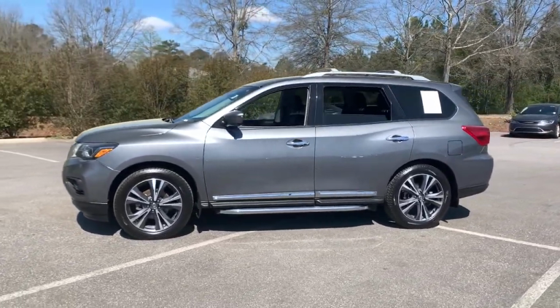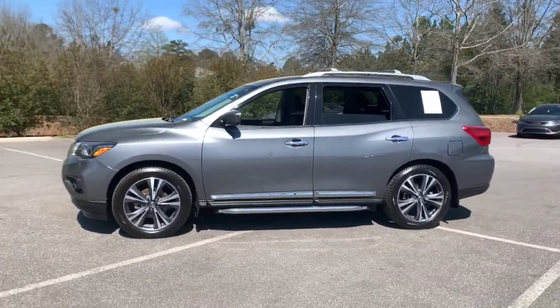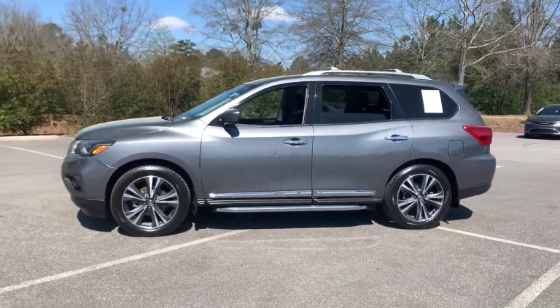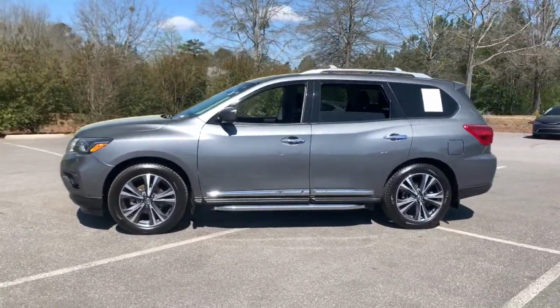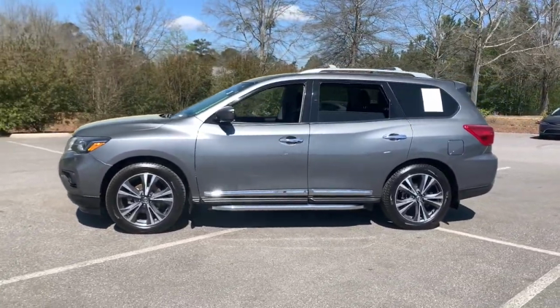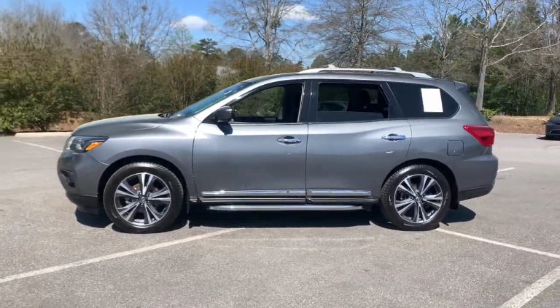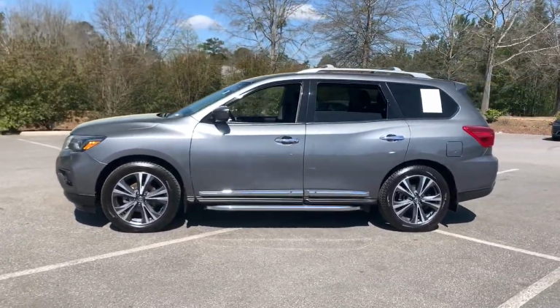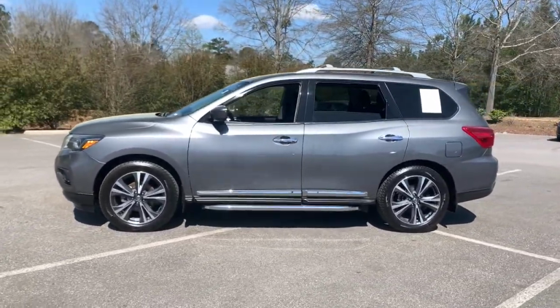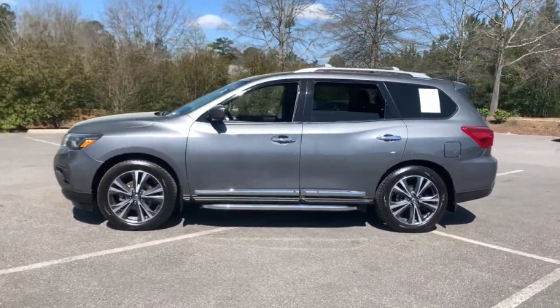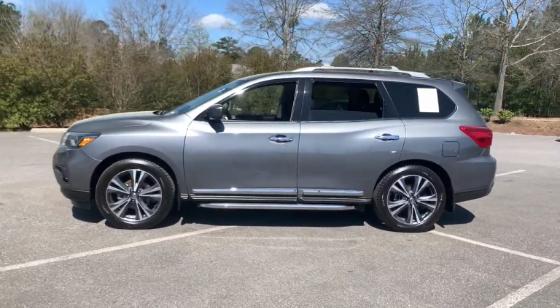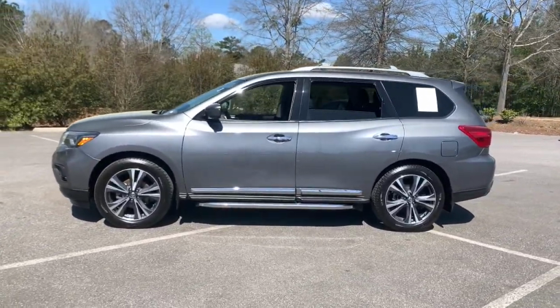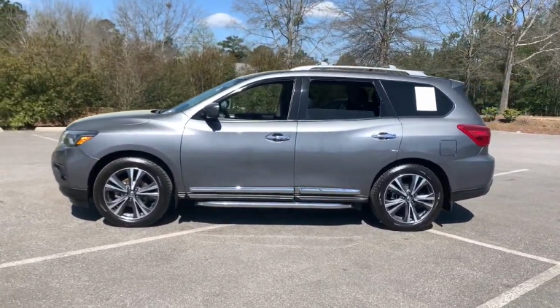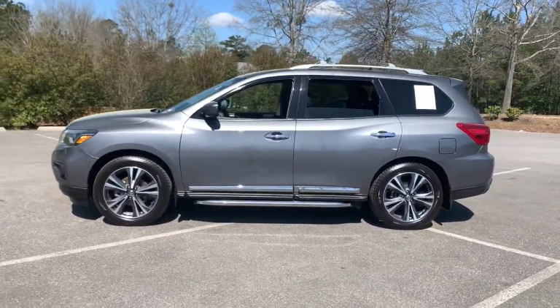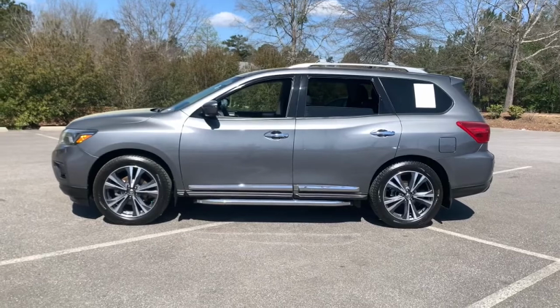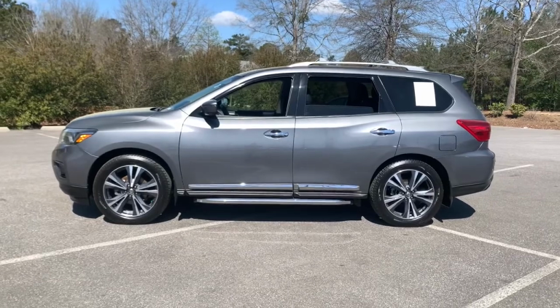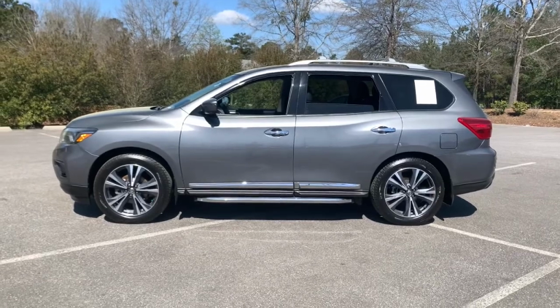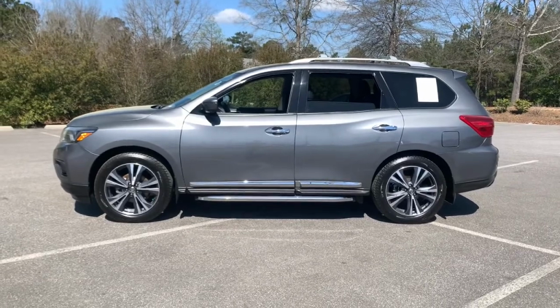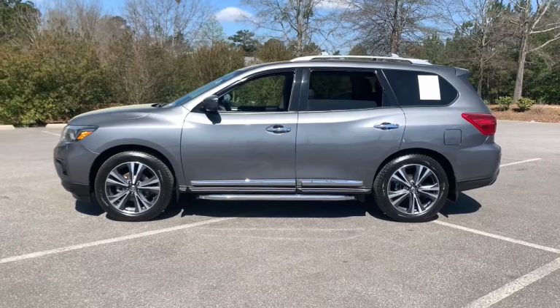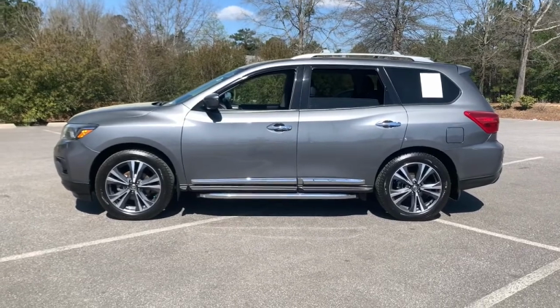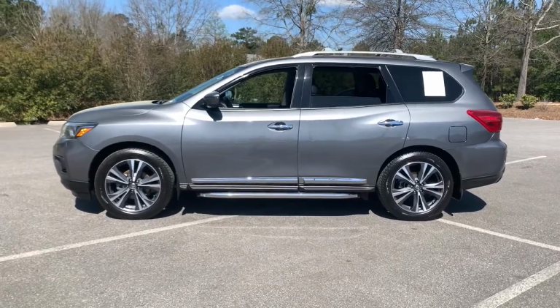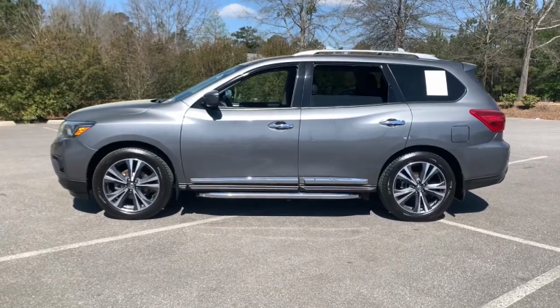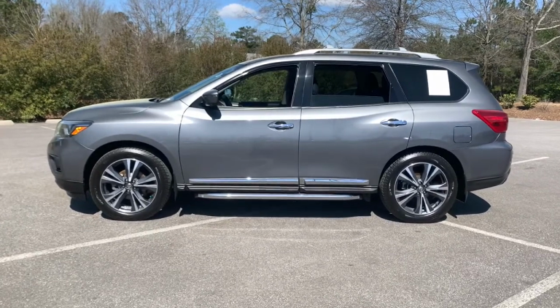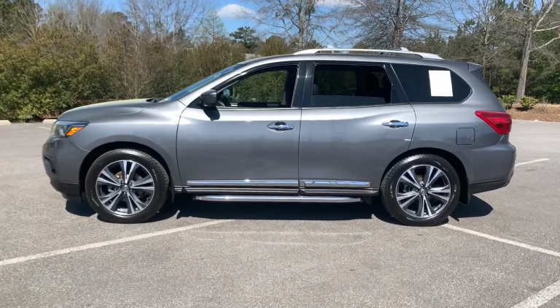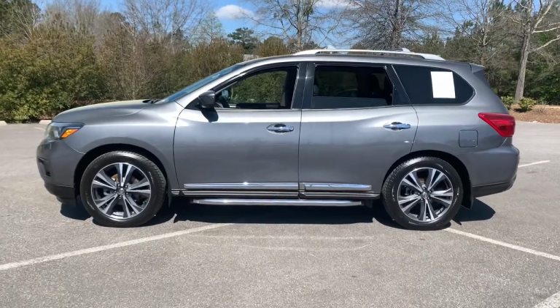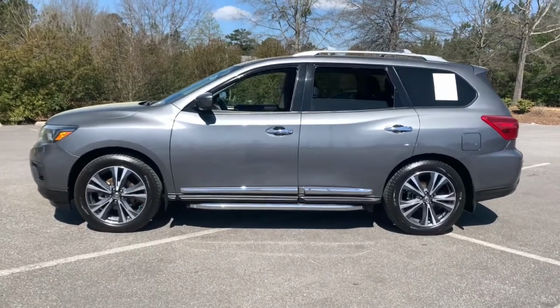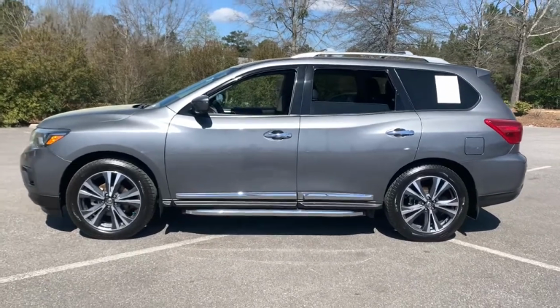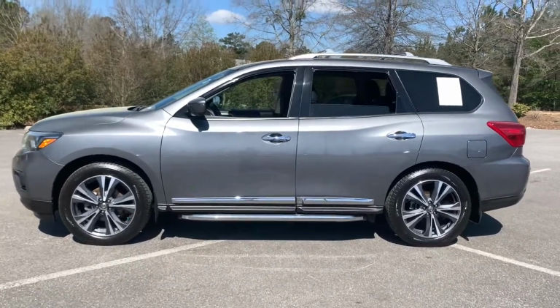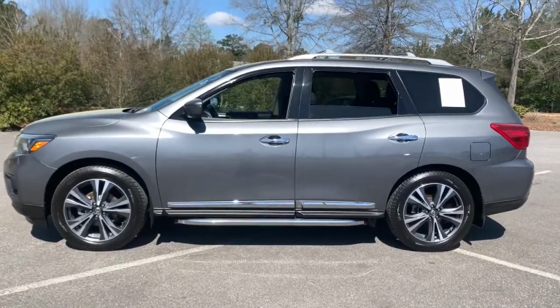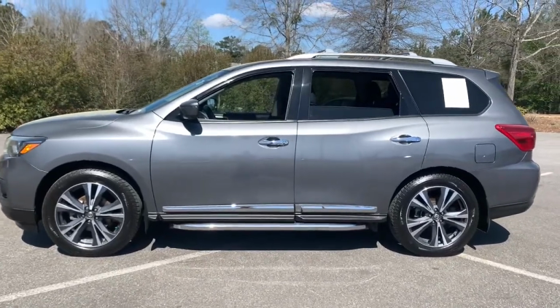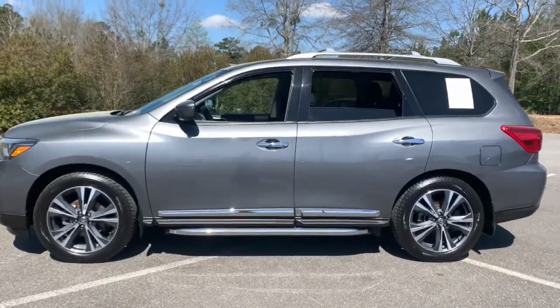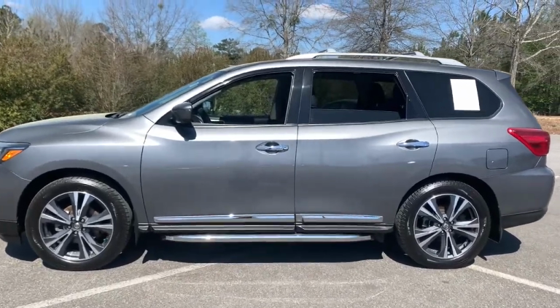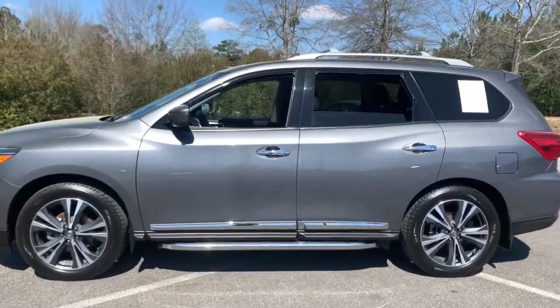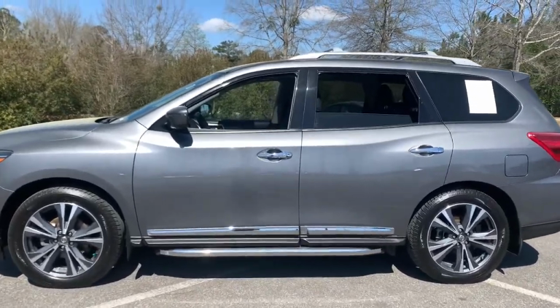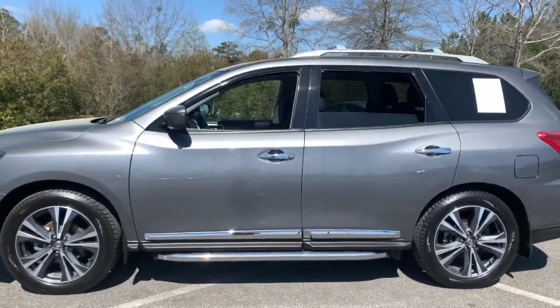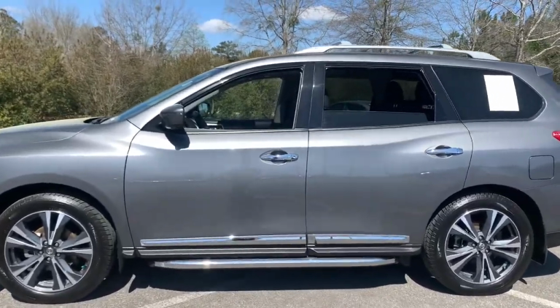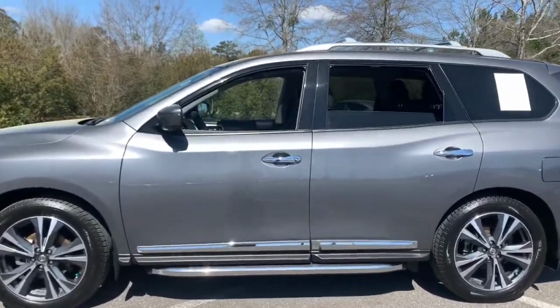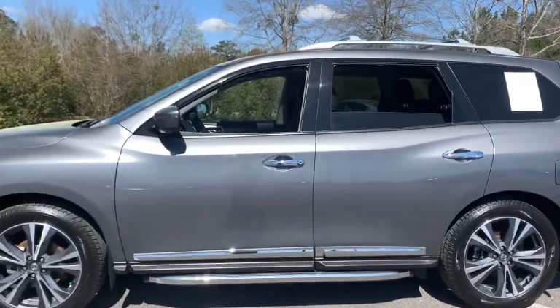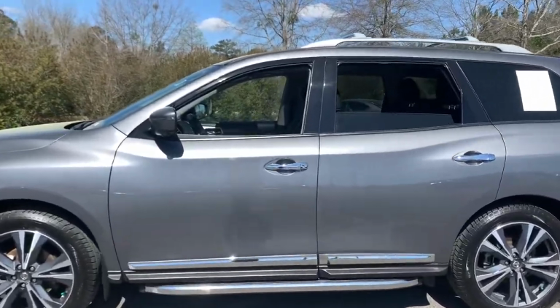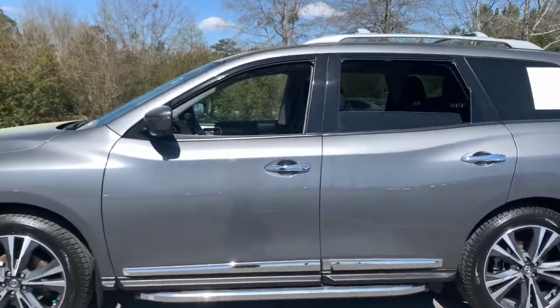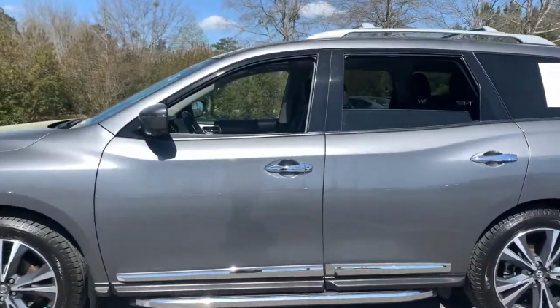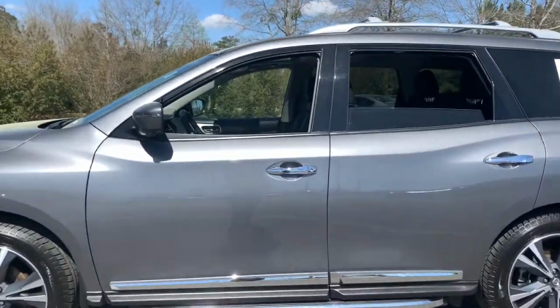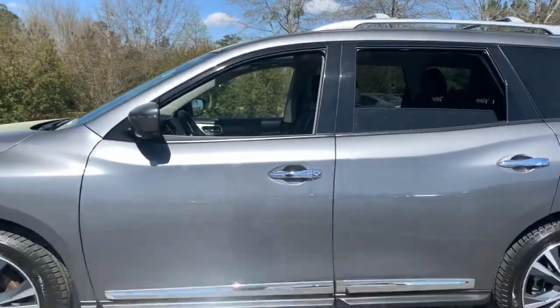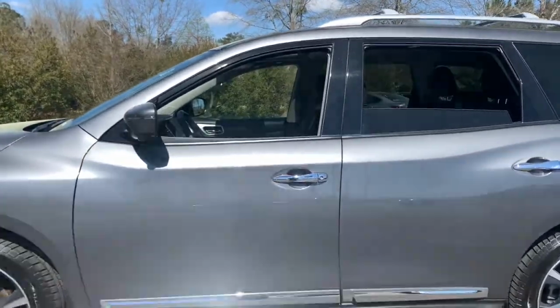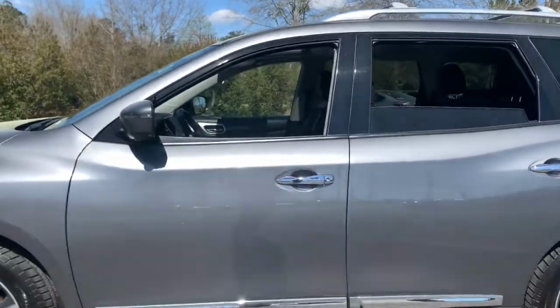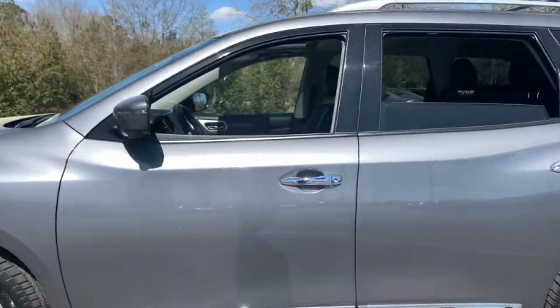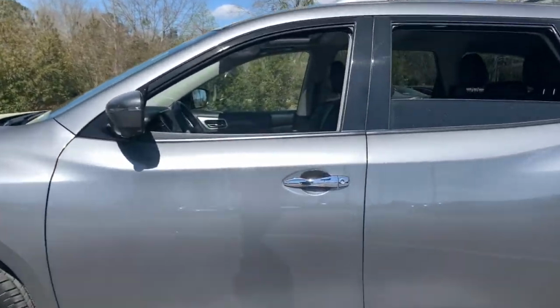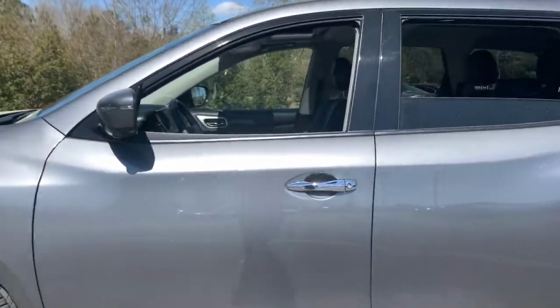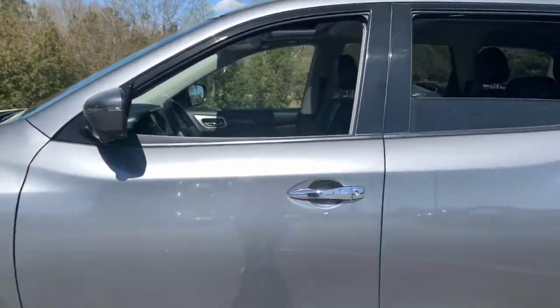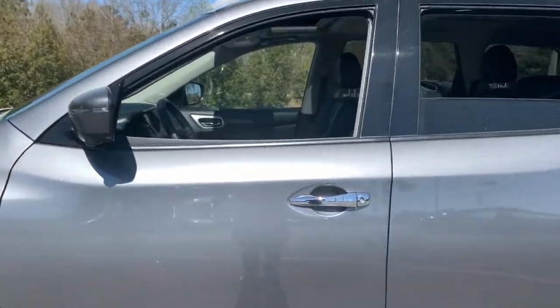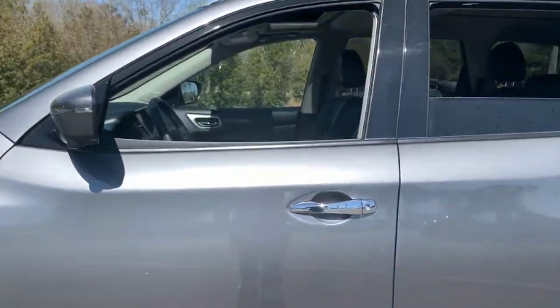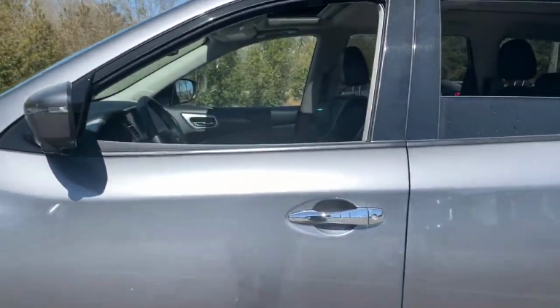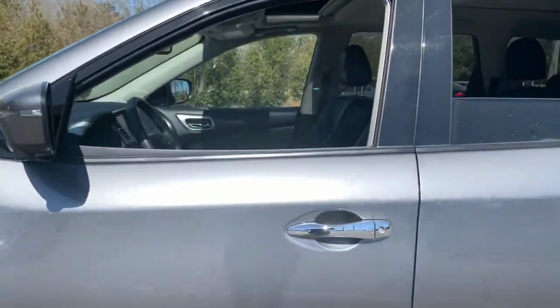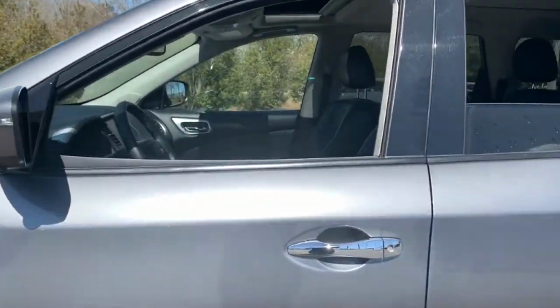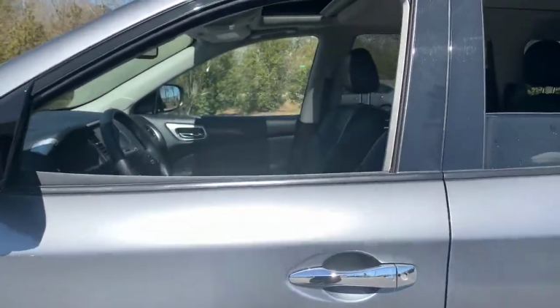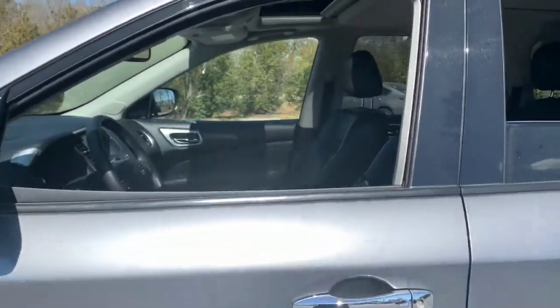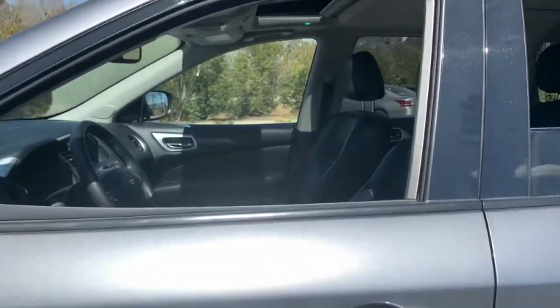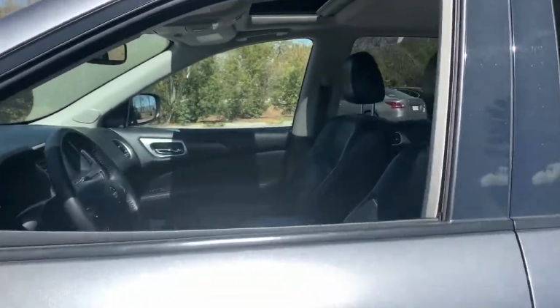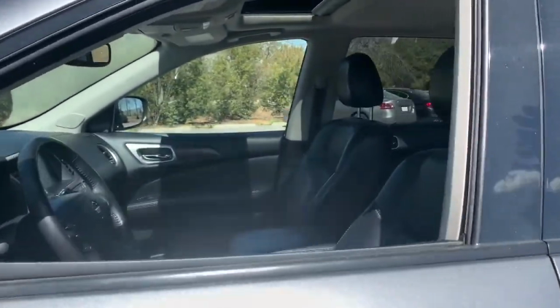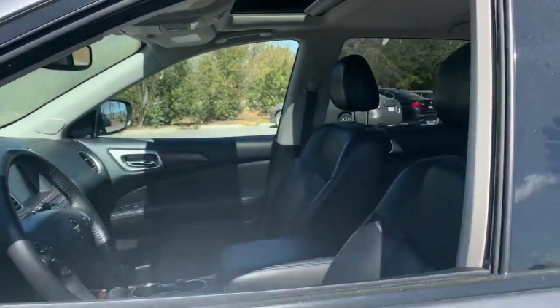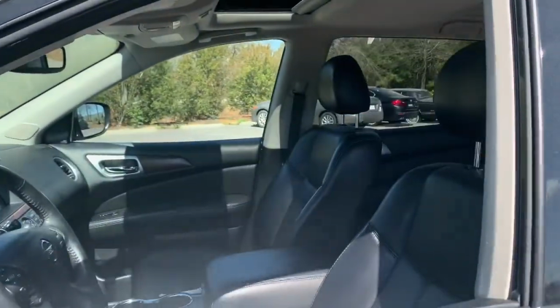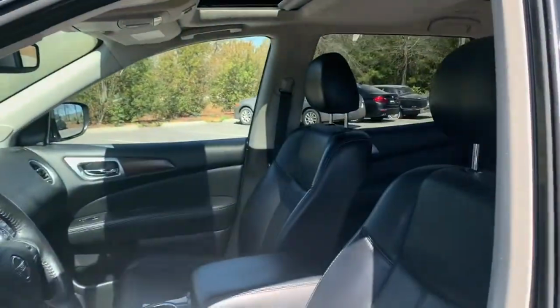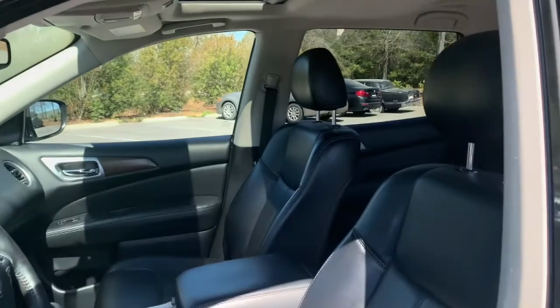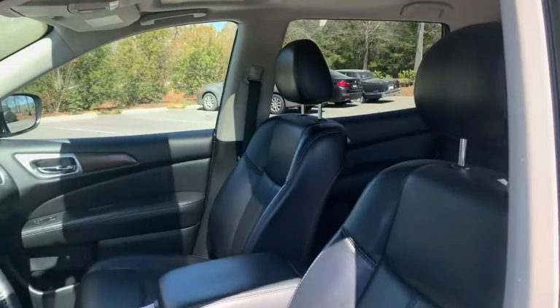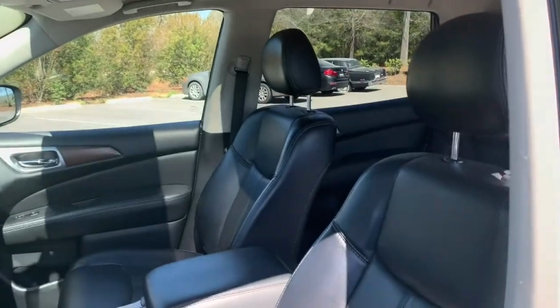Solid, versatile, and smooth, it has all the features you need to make road trips, towing, and household projects a breeze.